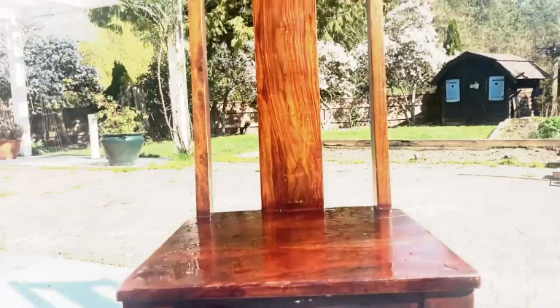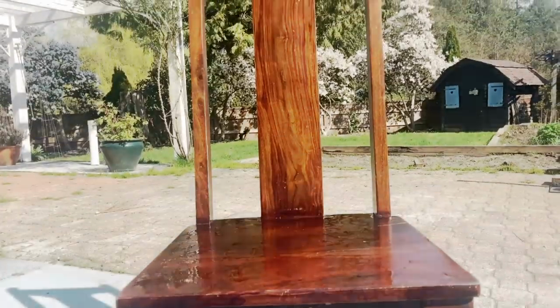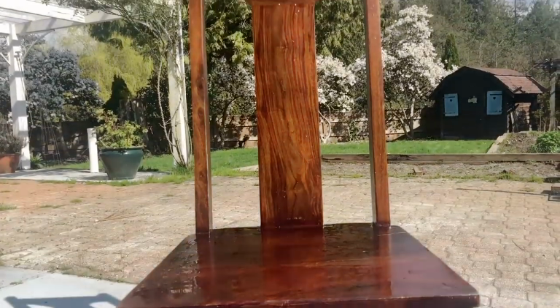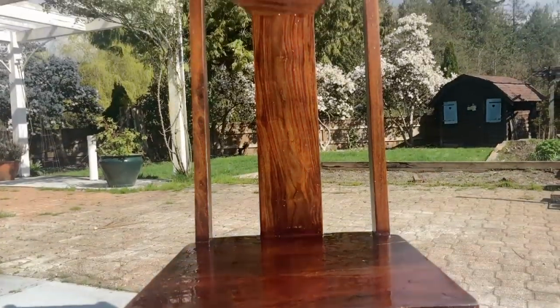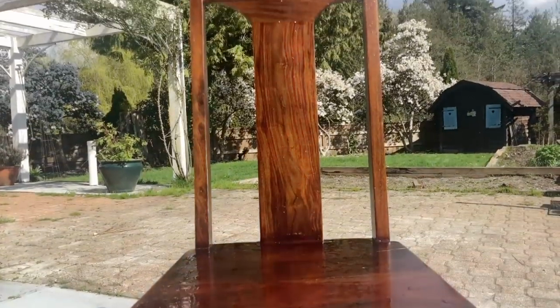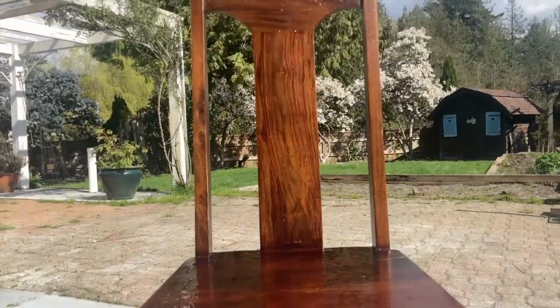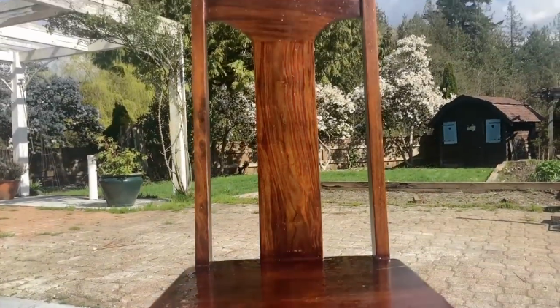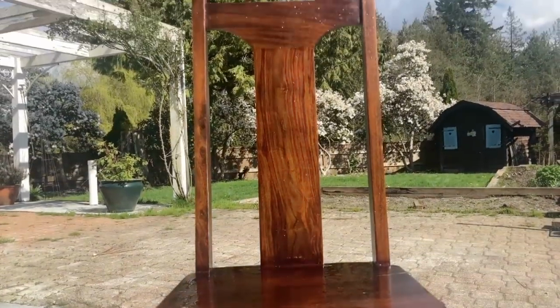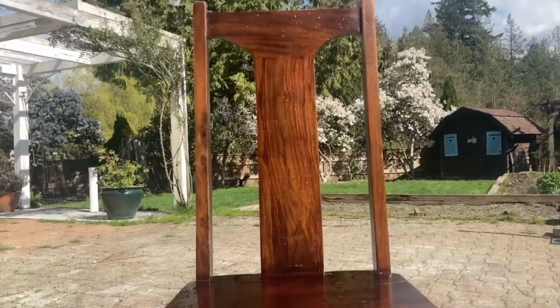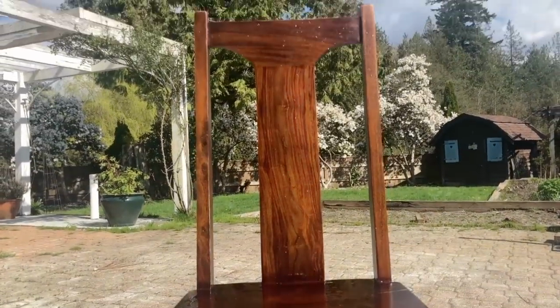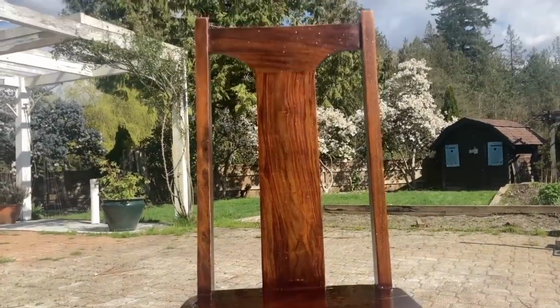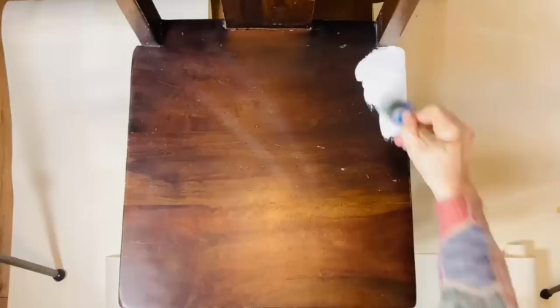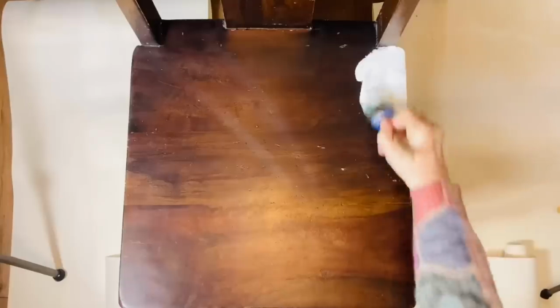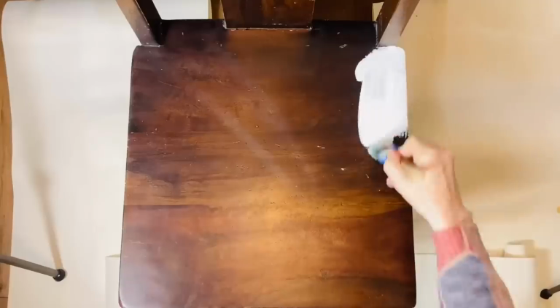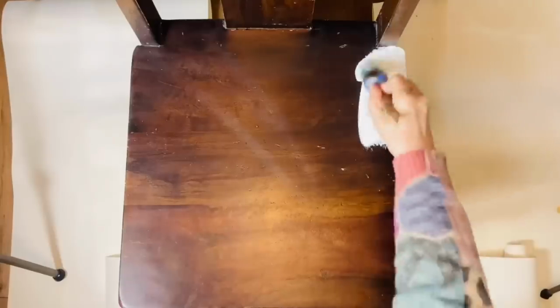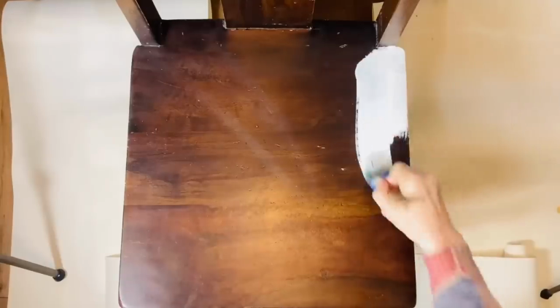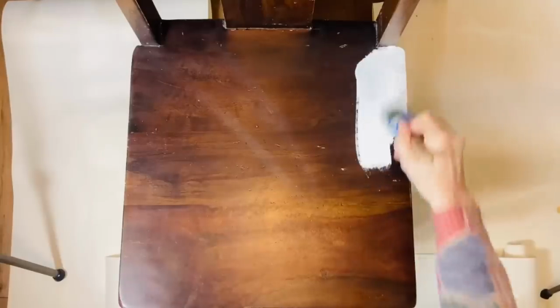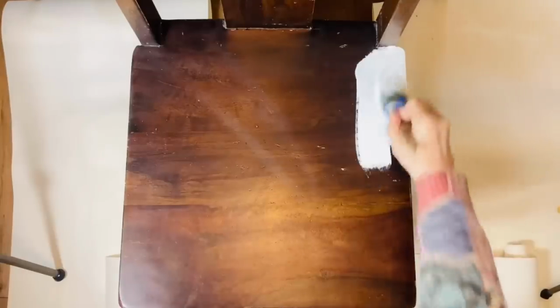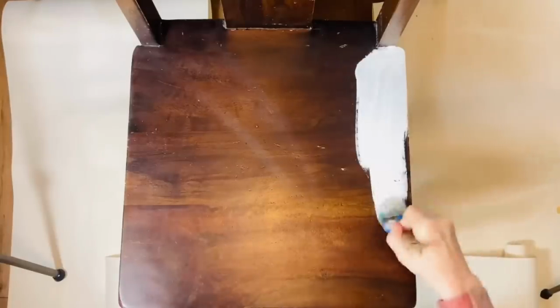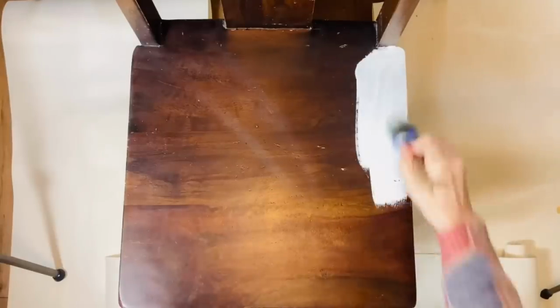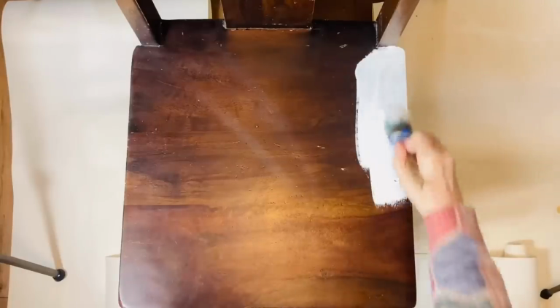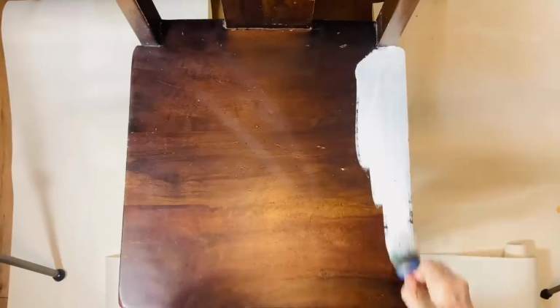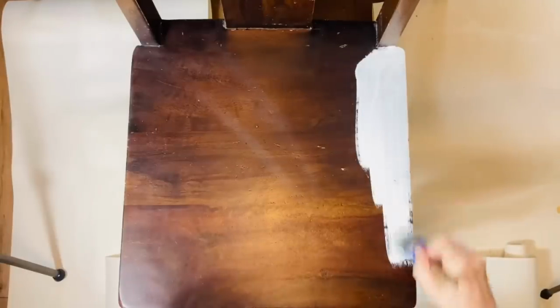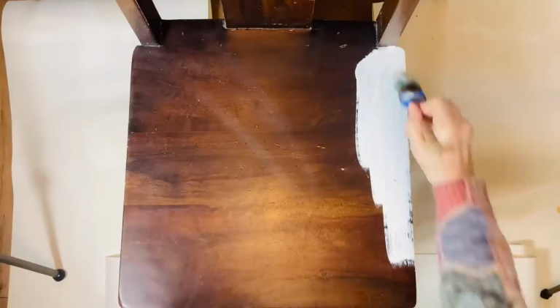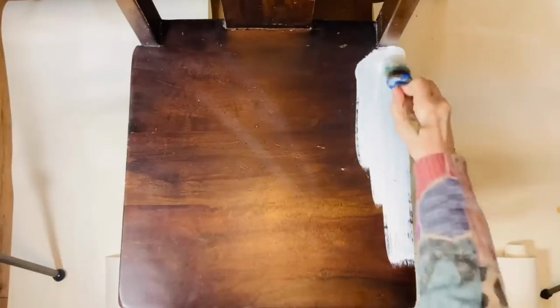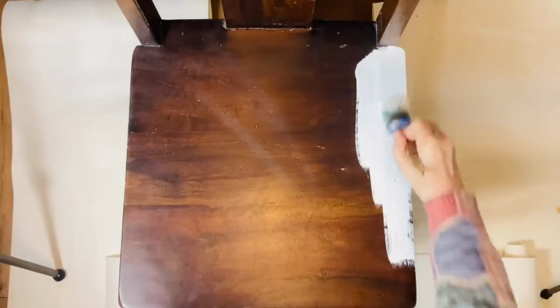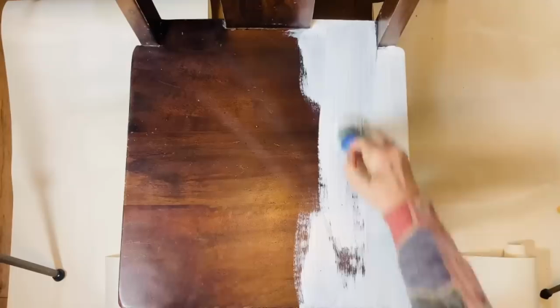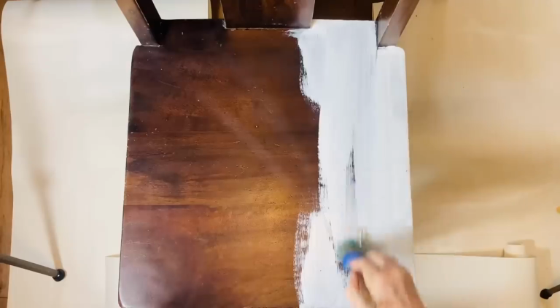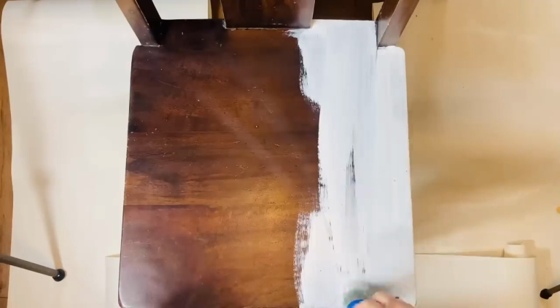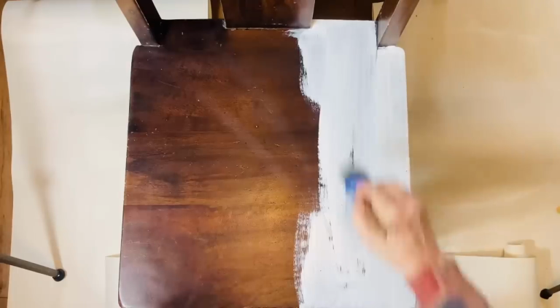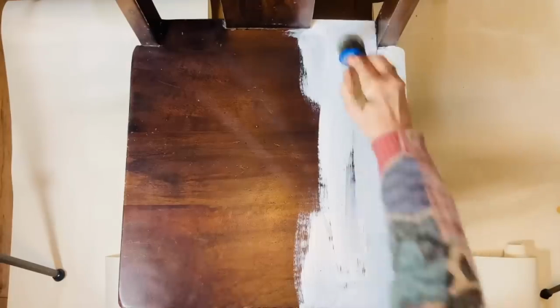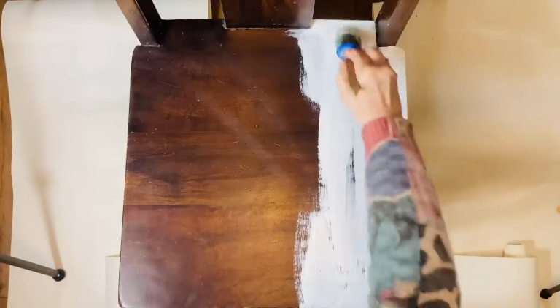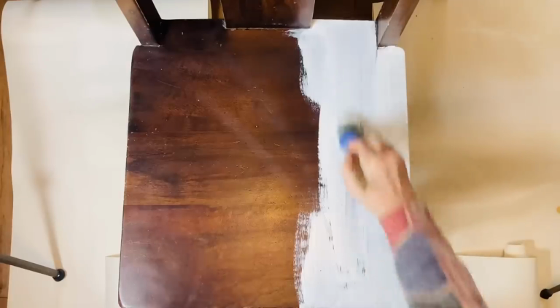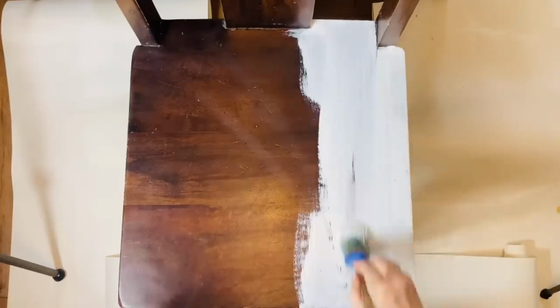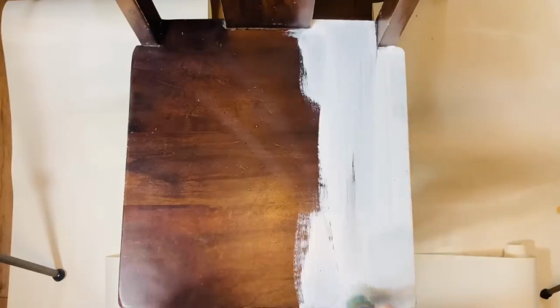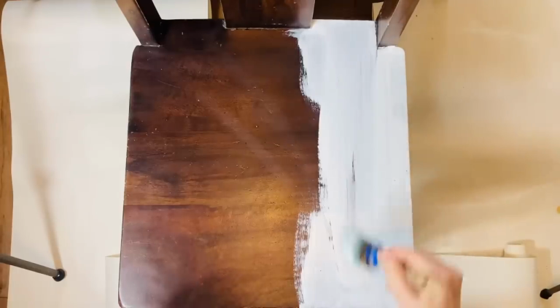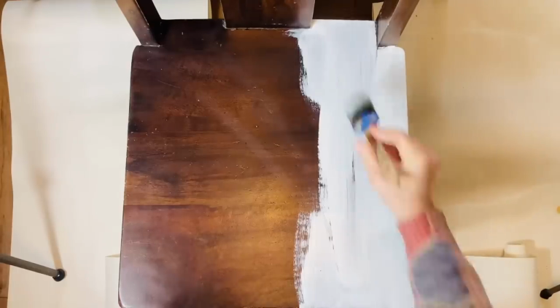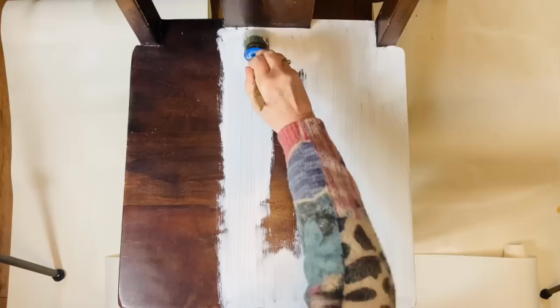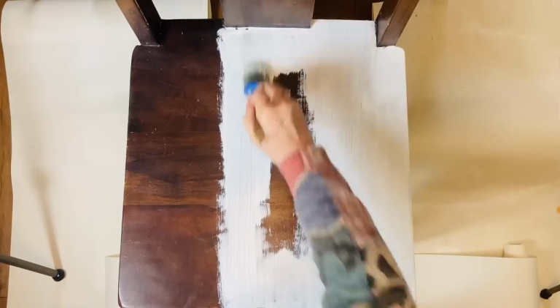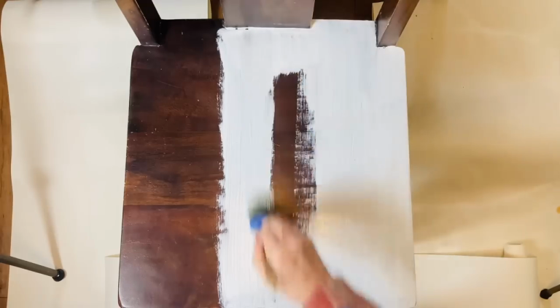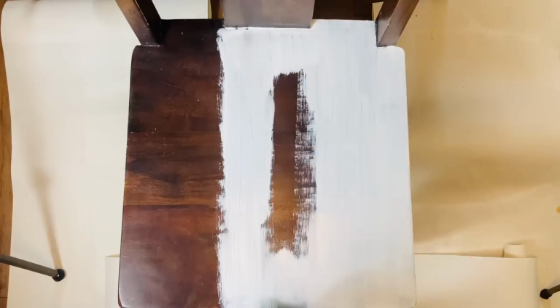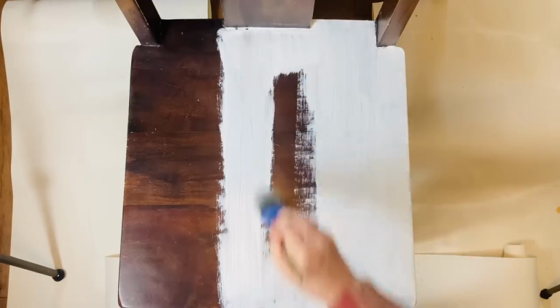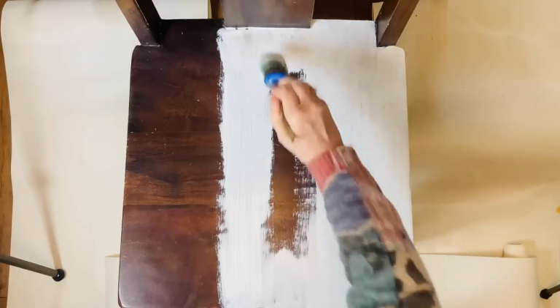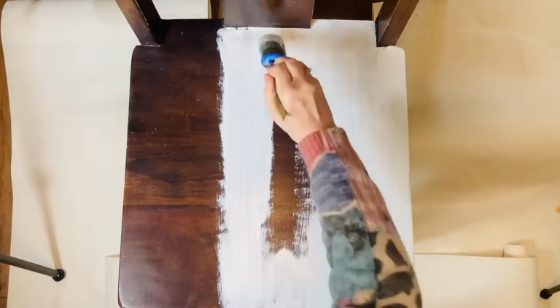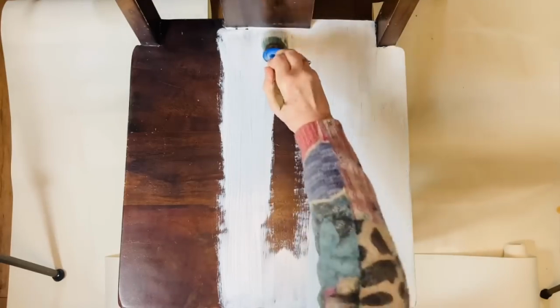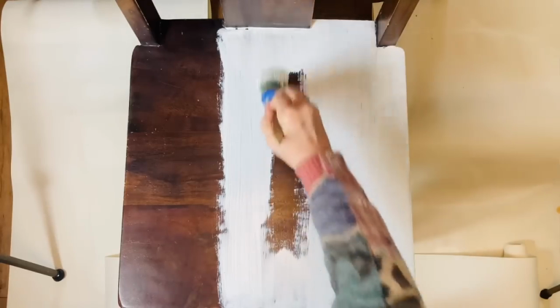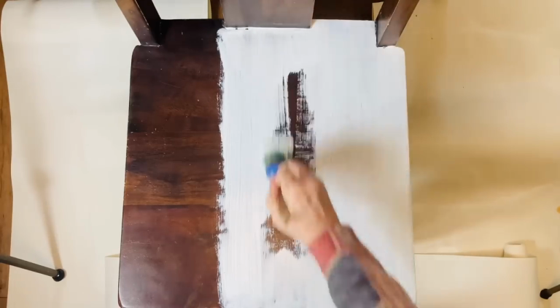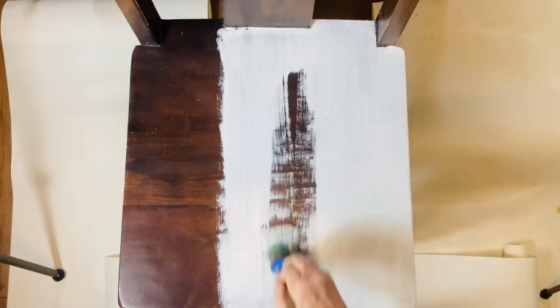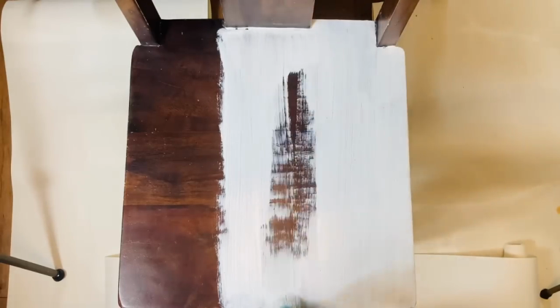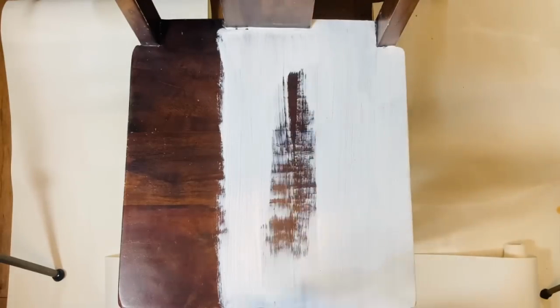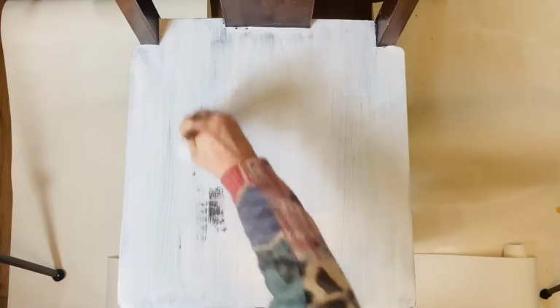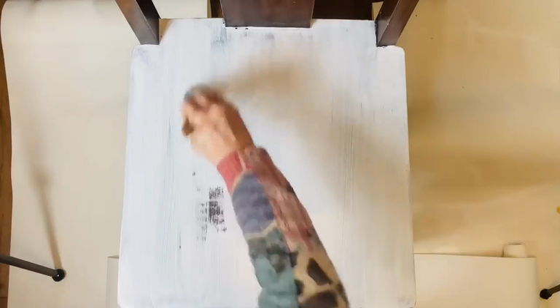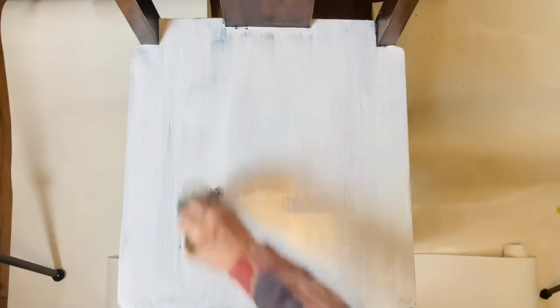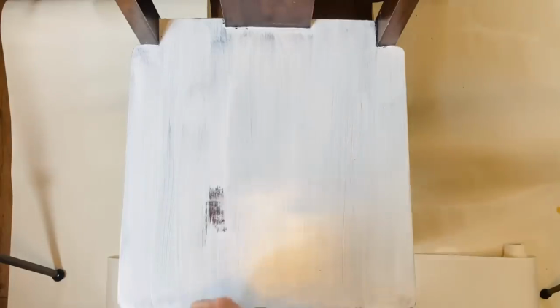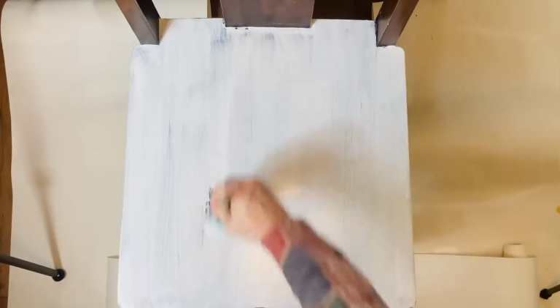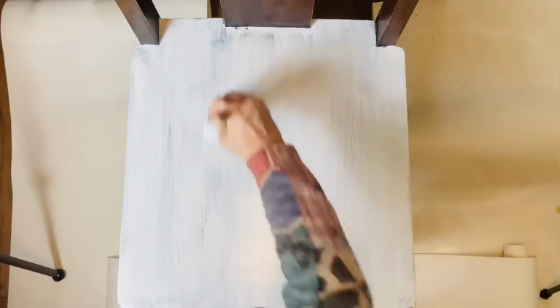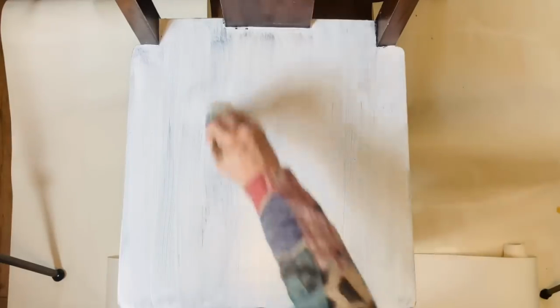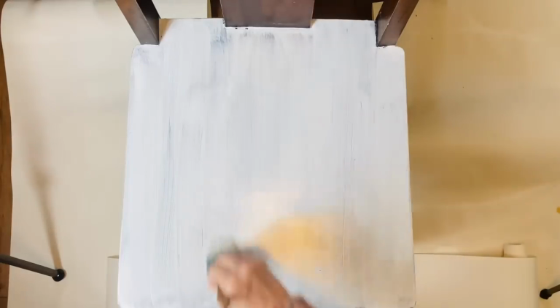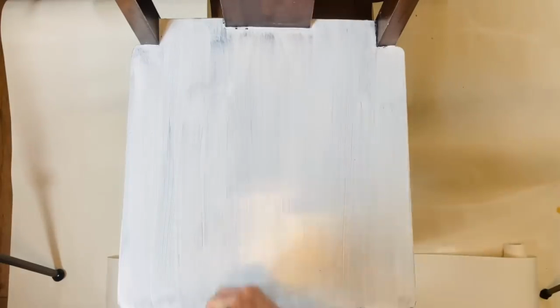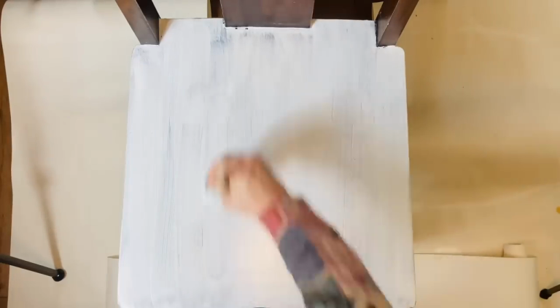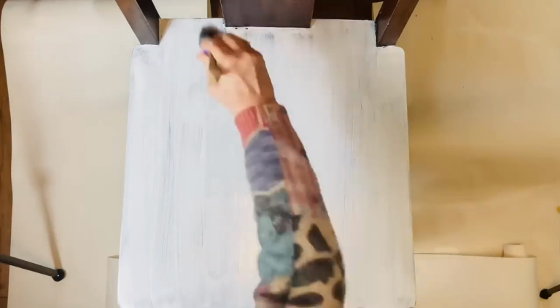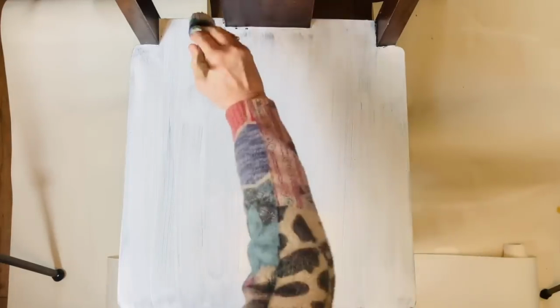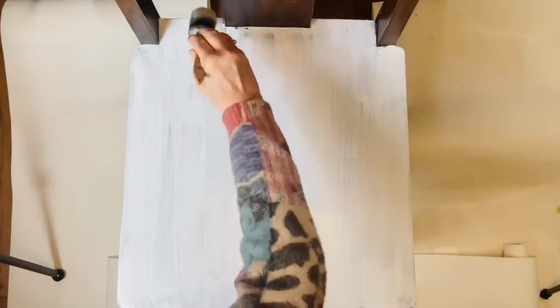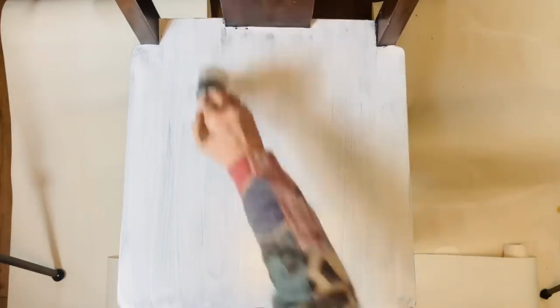I'm going to give this old chair a makeover. I've cleaned it really well, and when it's dry, I'll give it a light sanding, and then I'm going to give it two coats of primer.